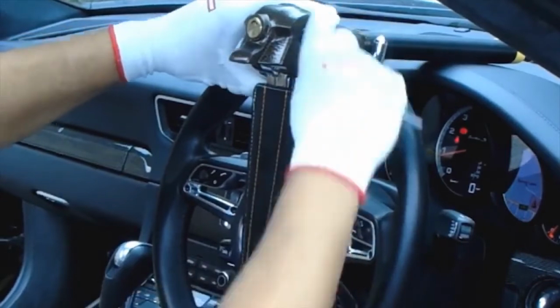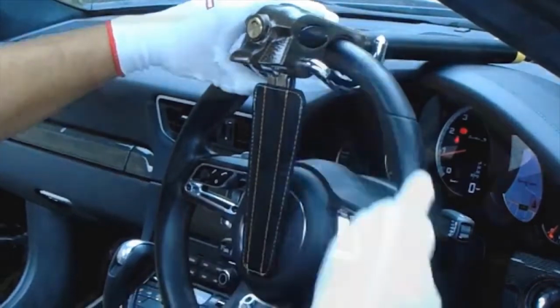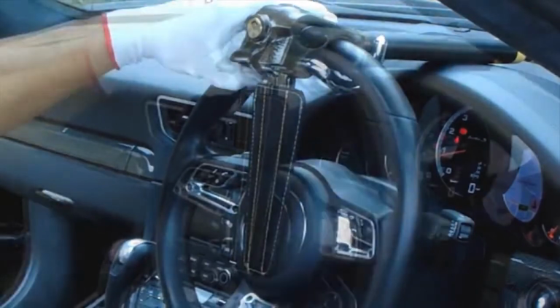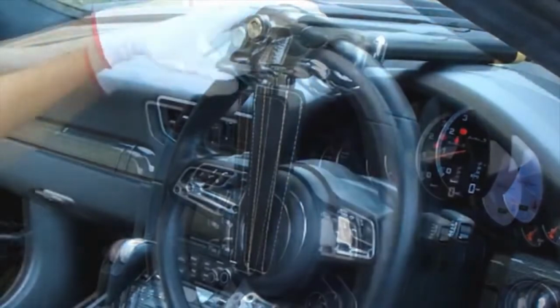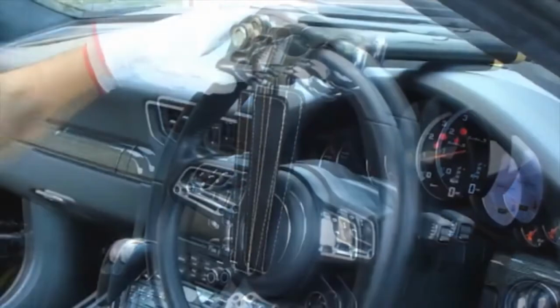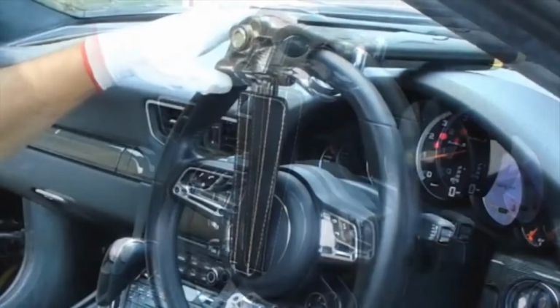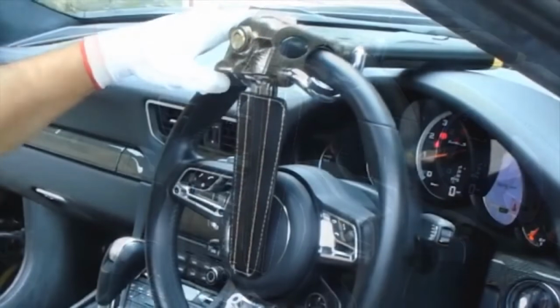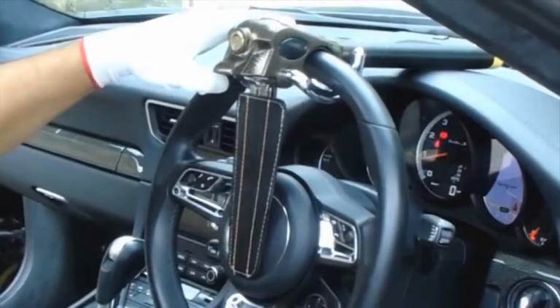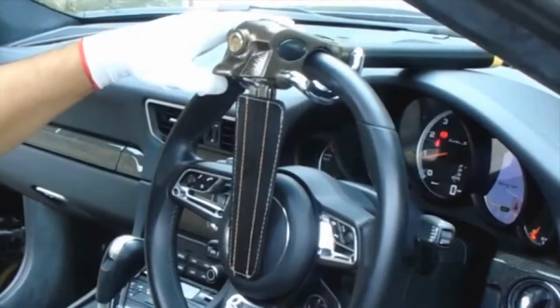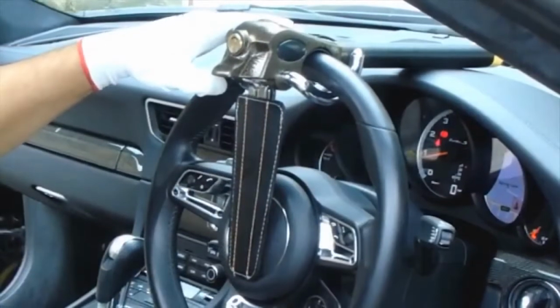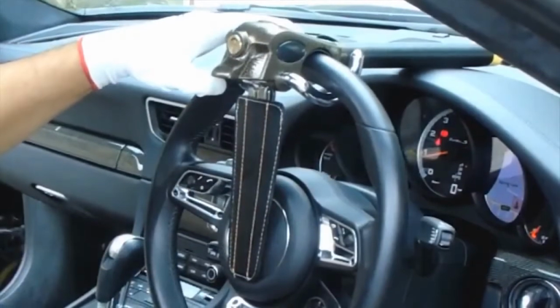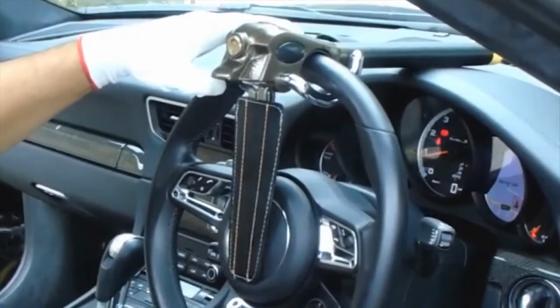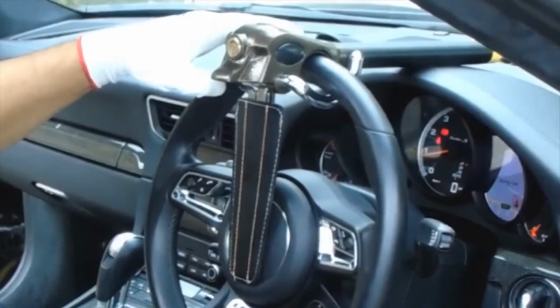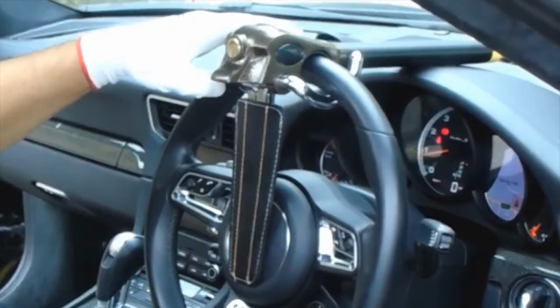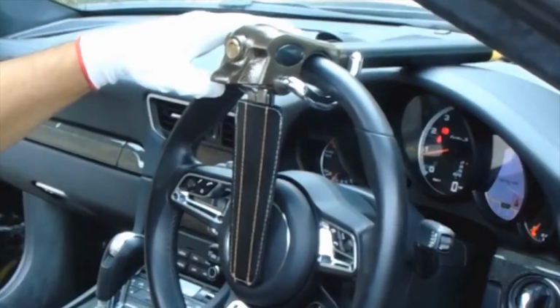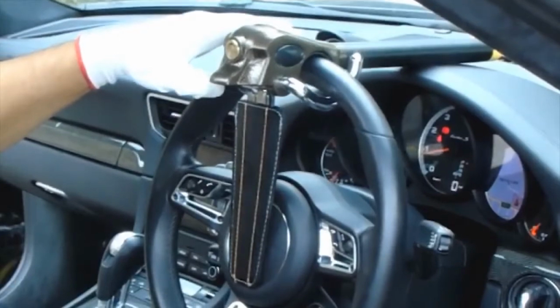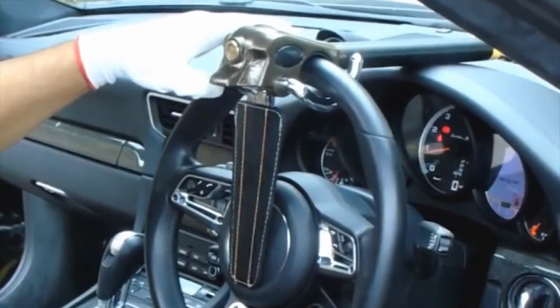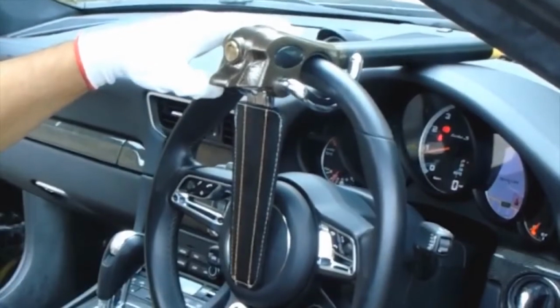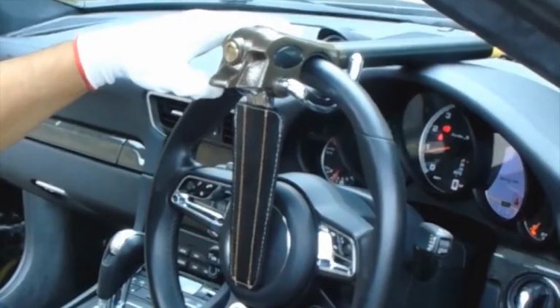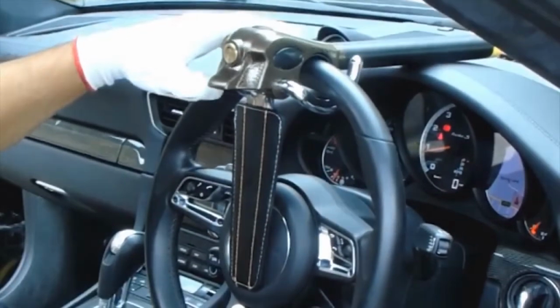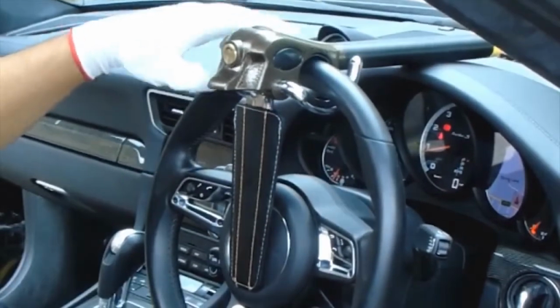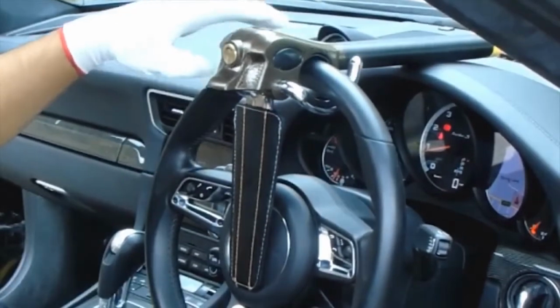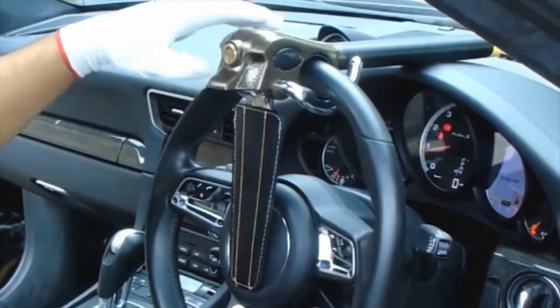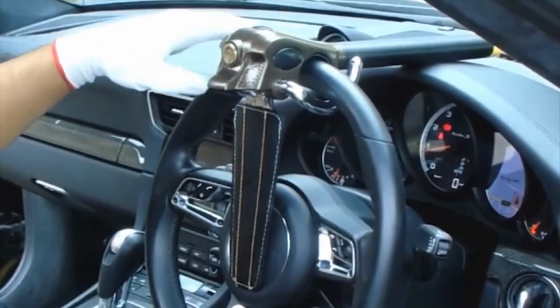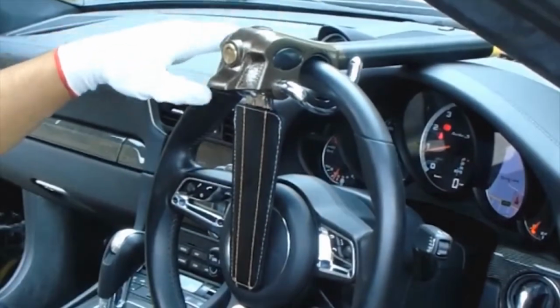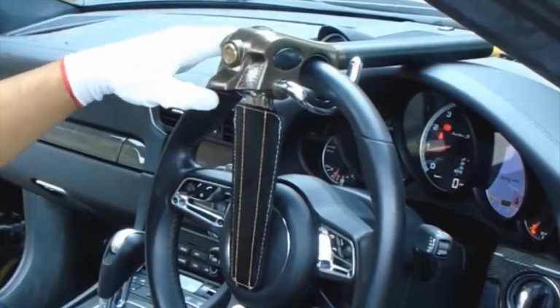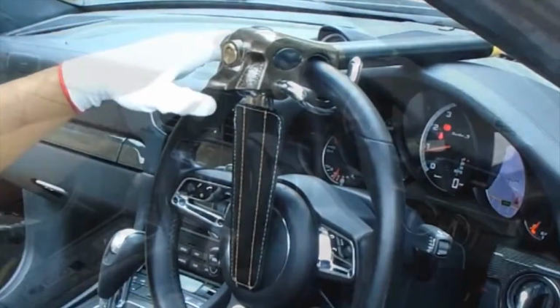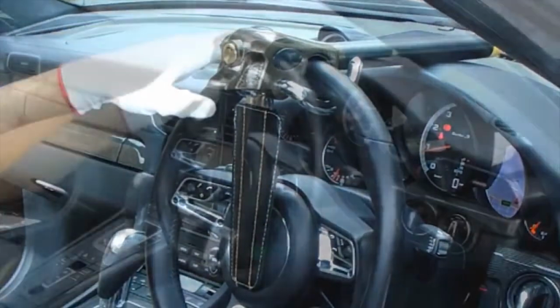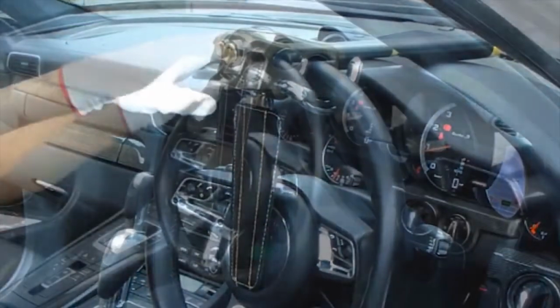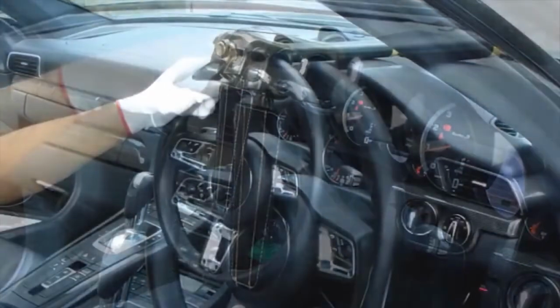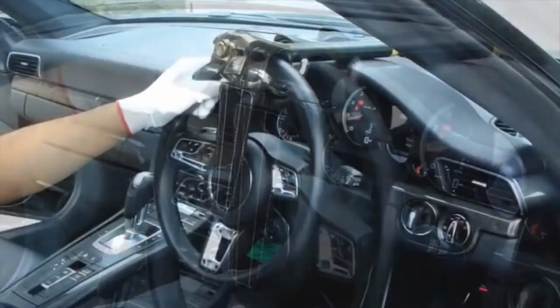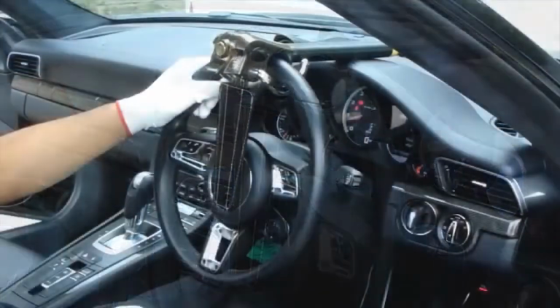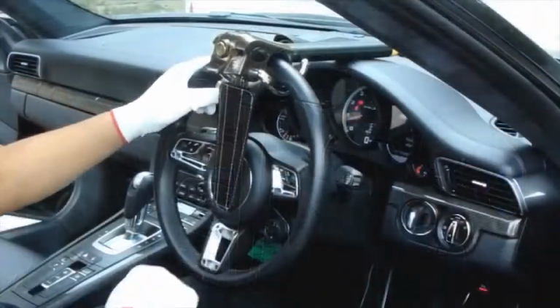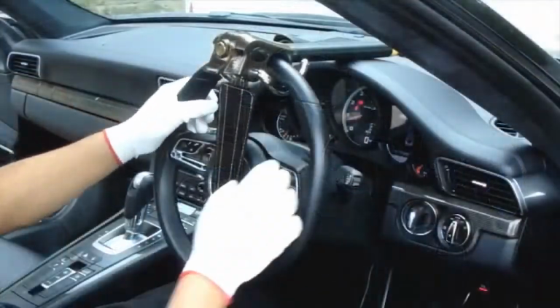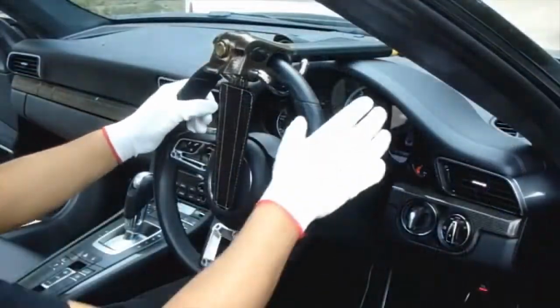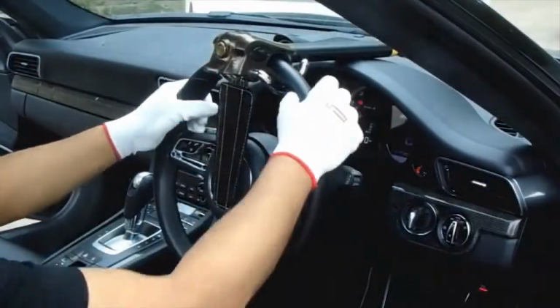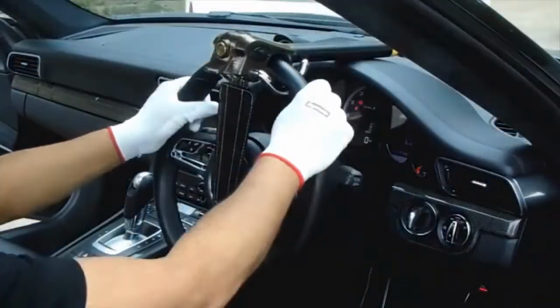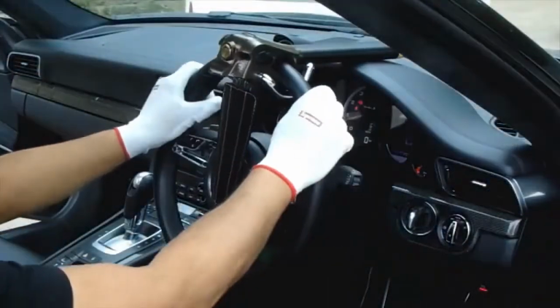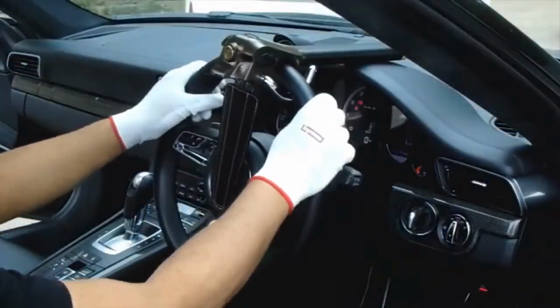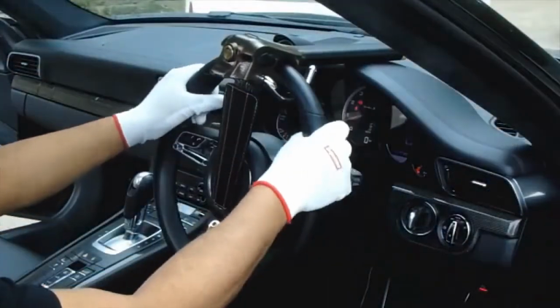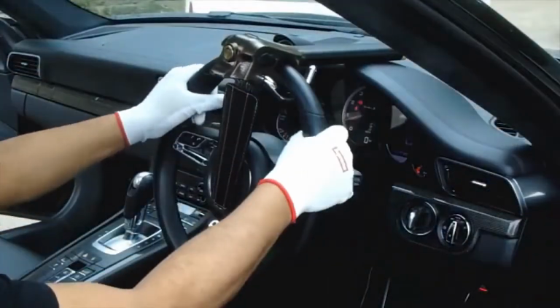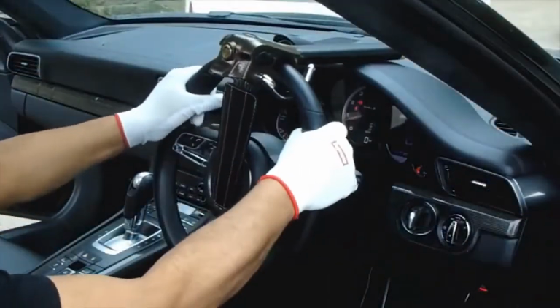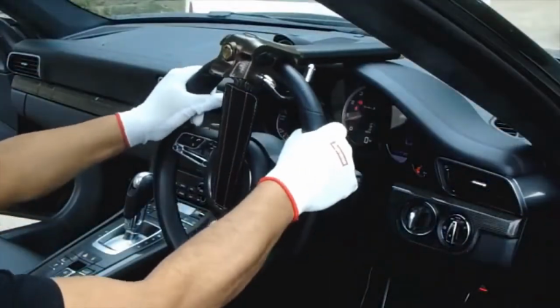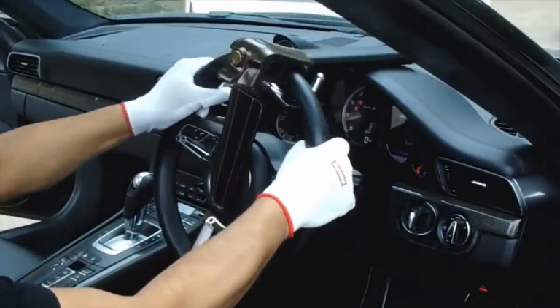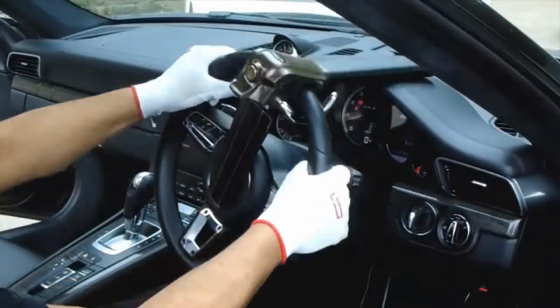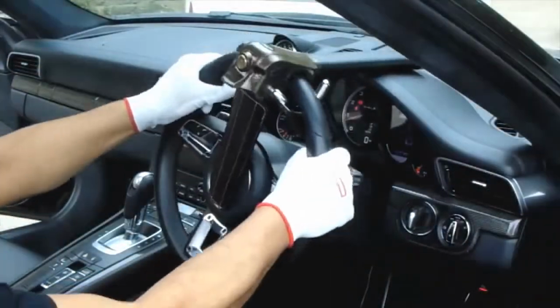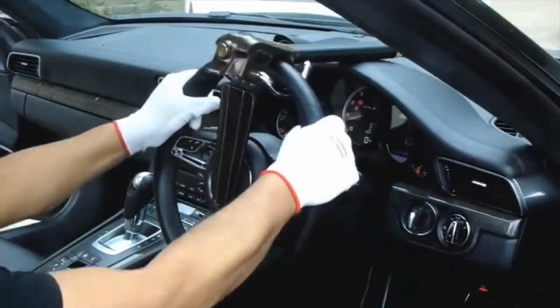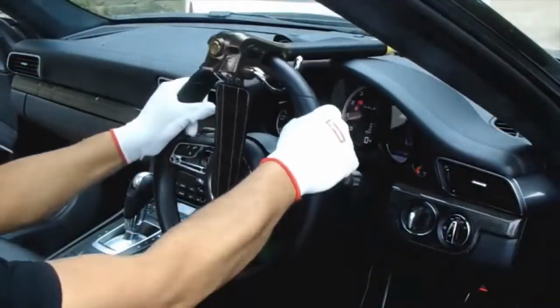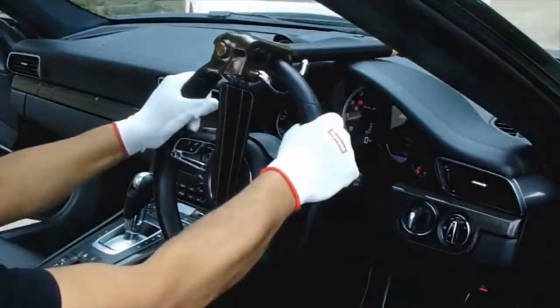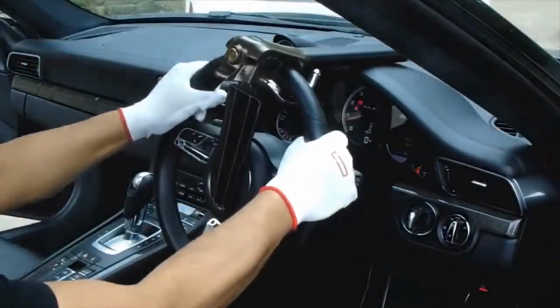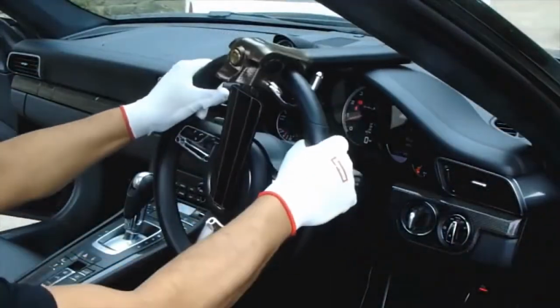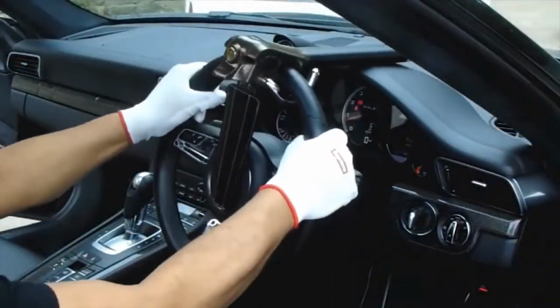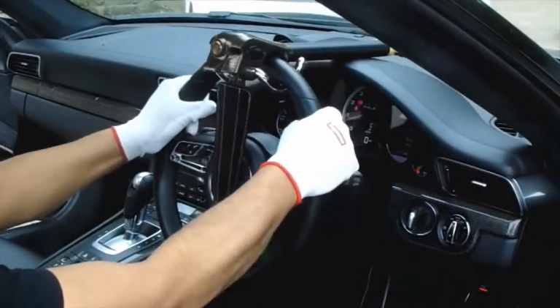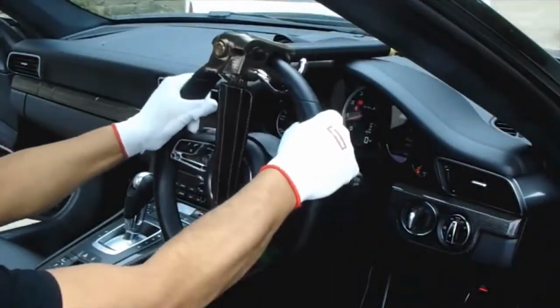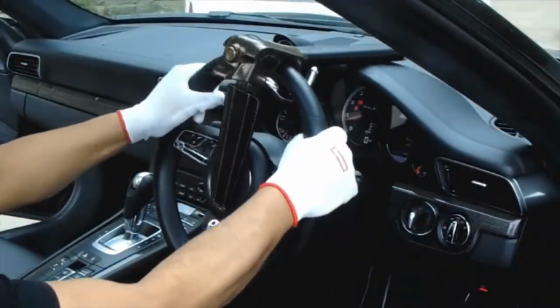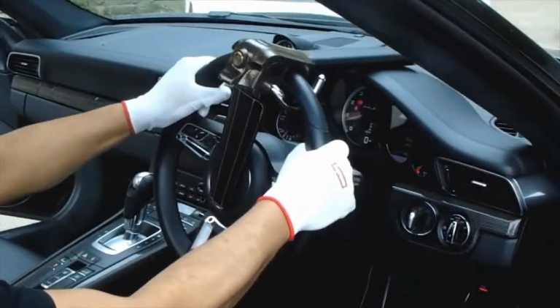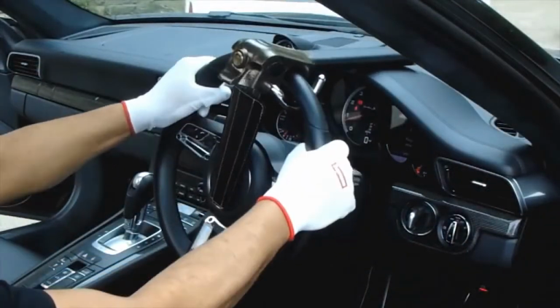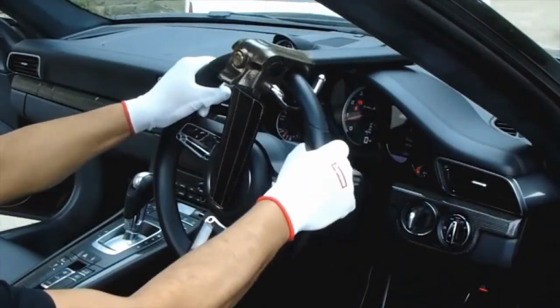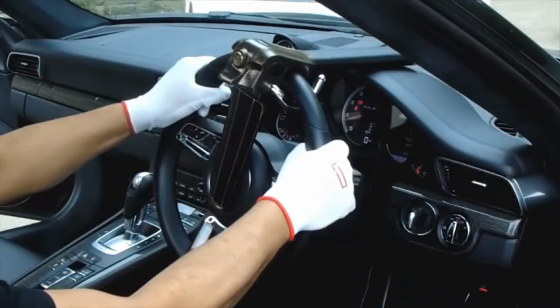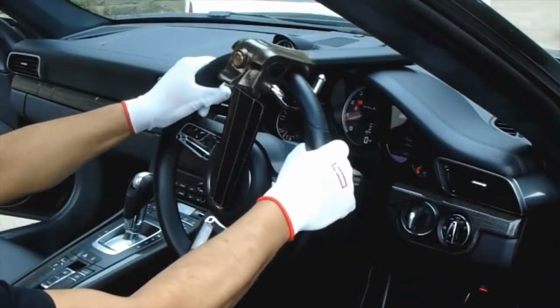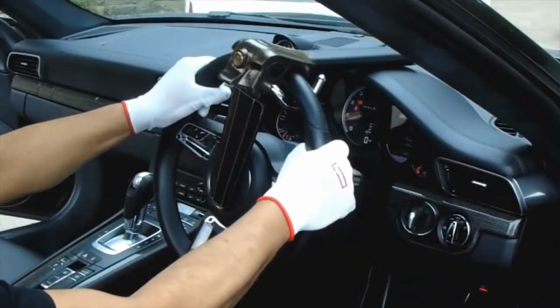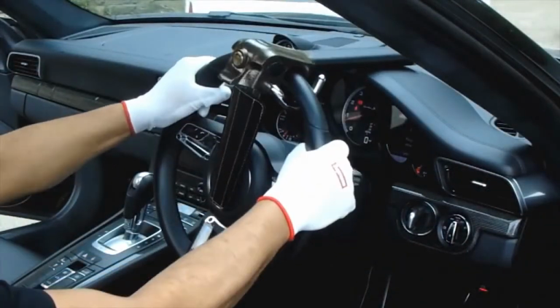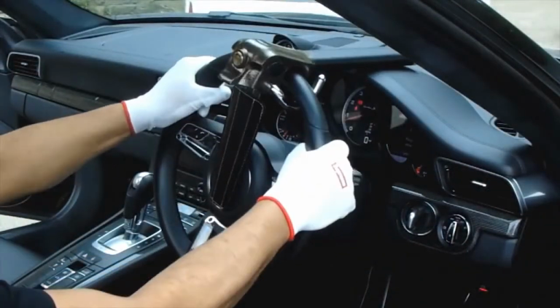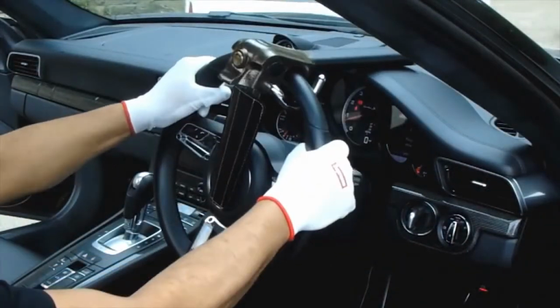Now switch the engine off and remove the keys if inserted. Then lock the steering wheel by moving it around.